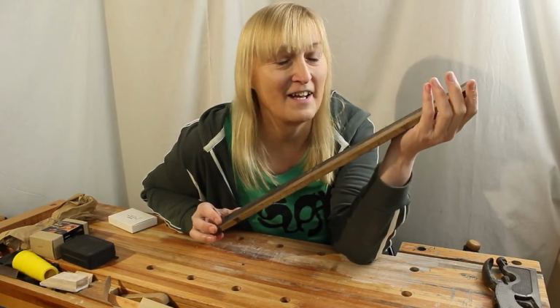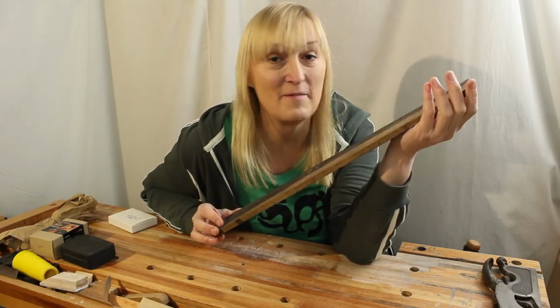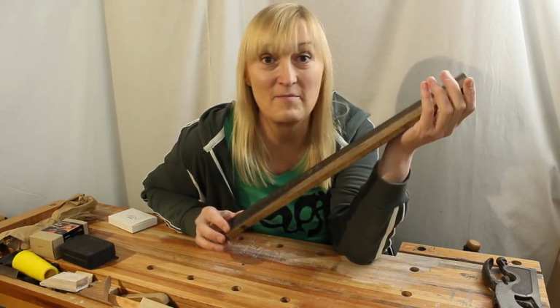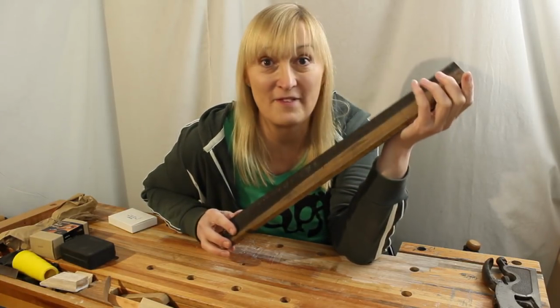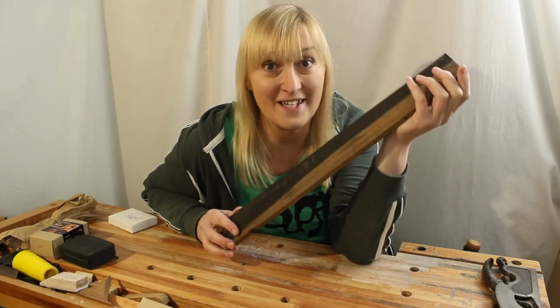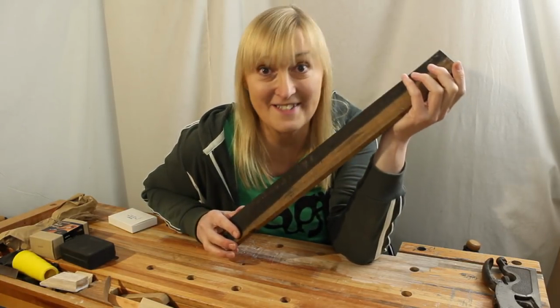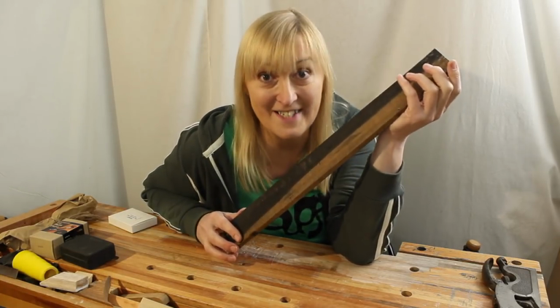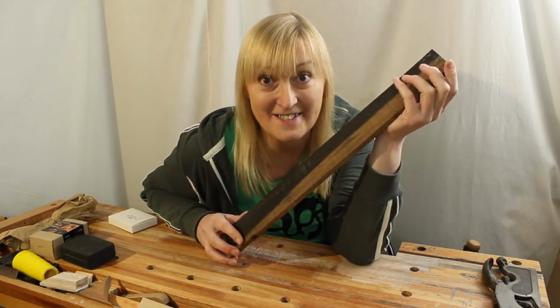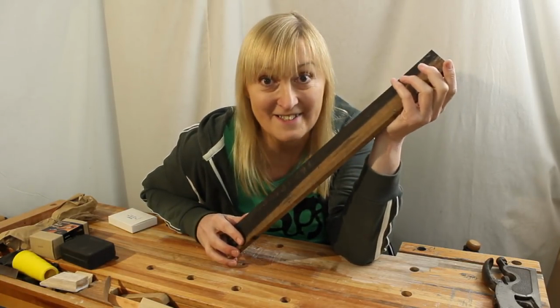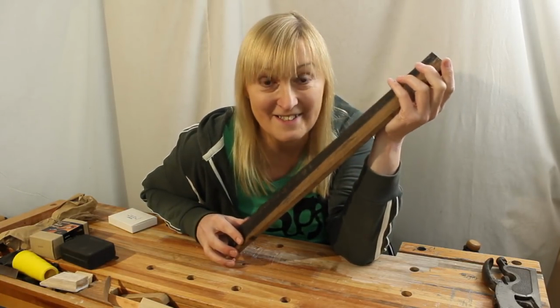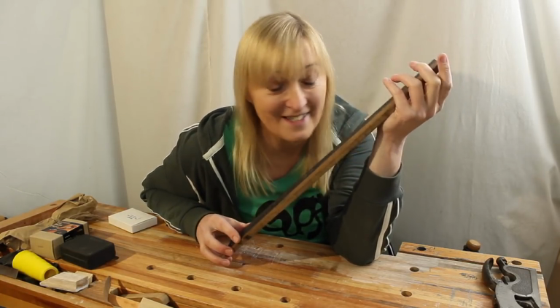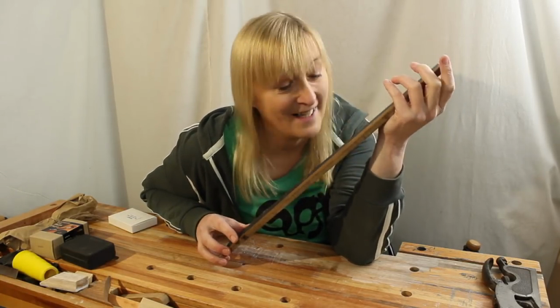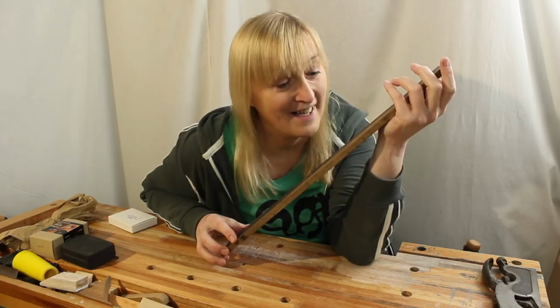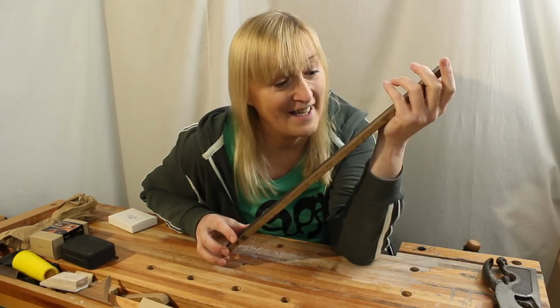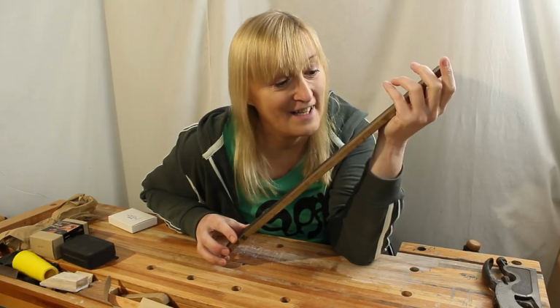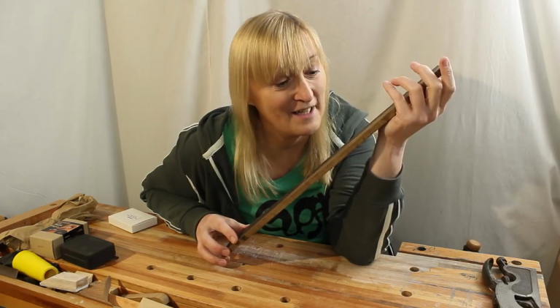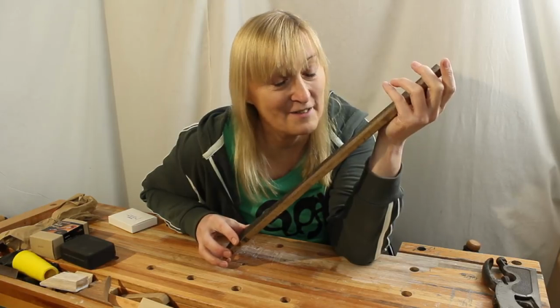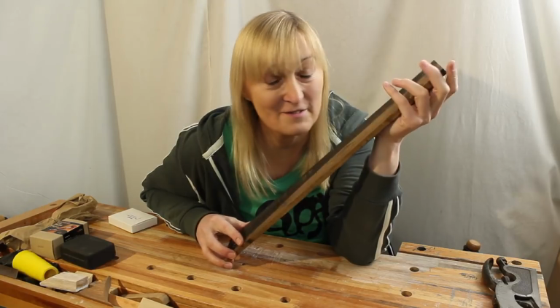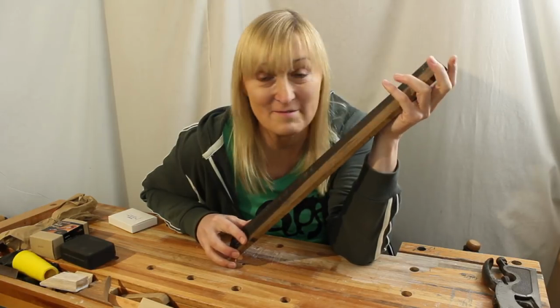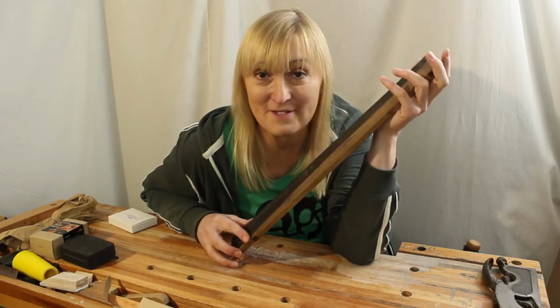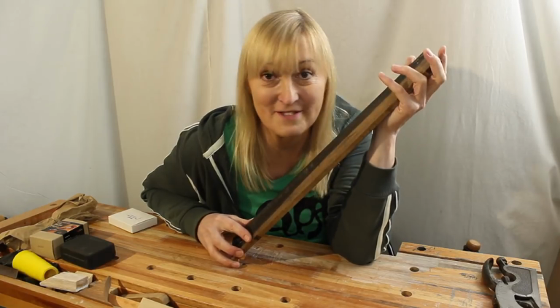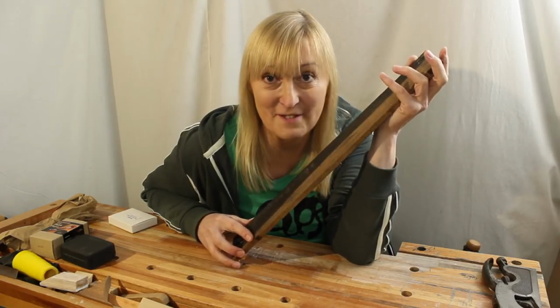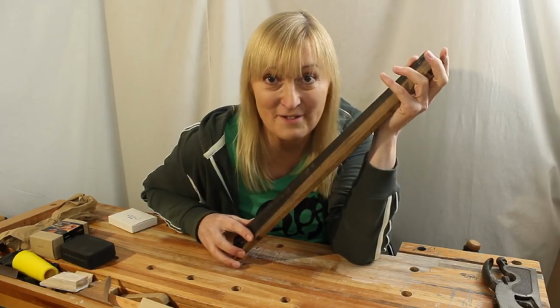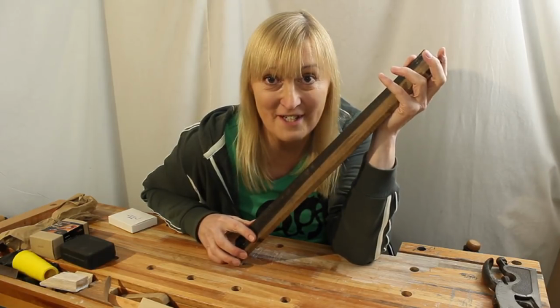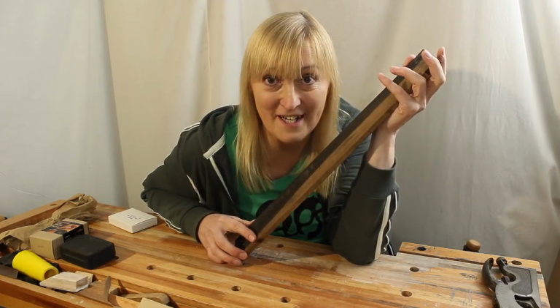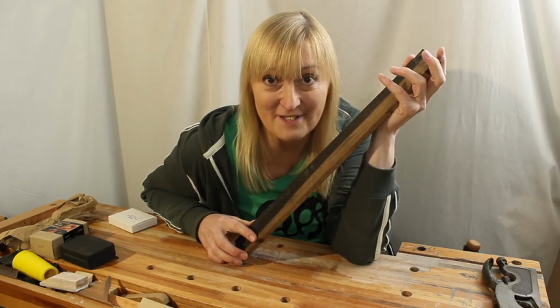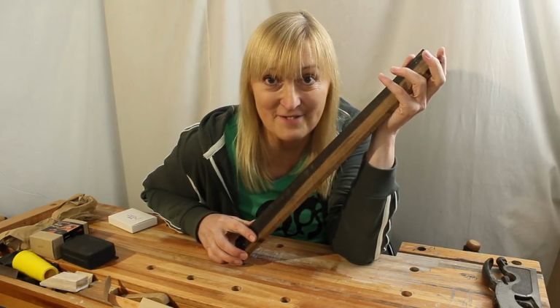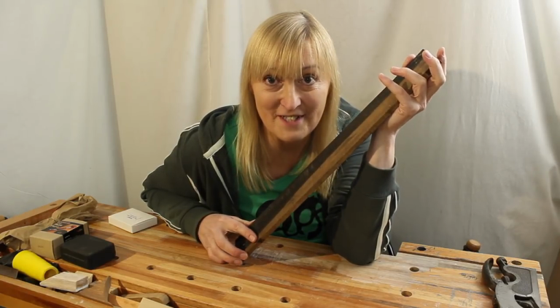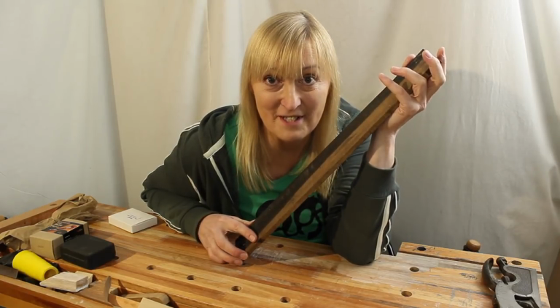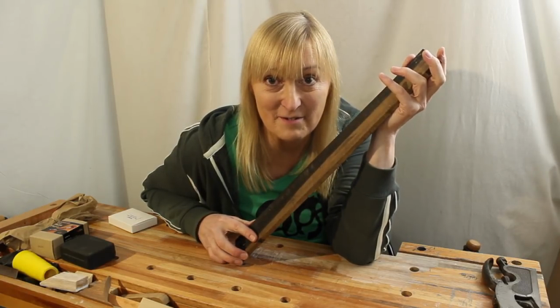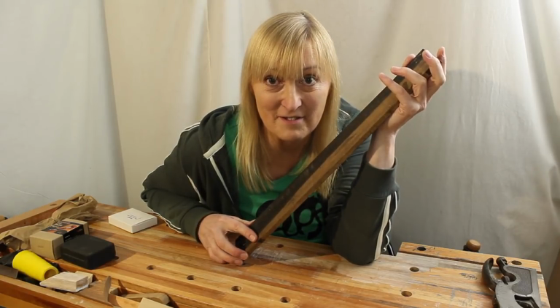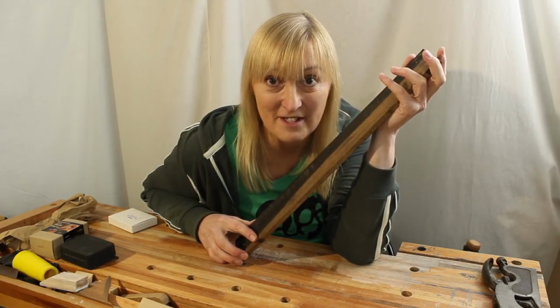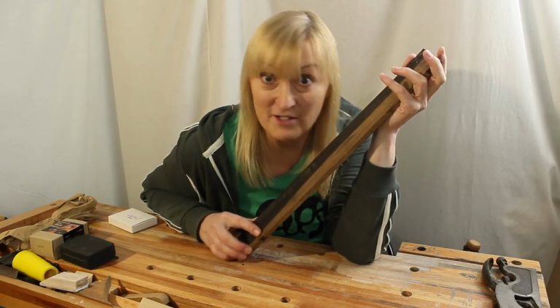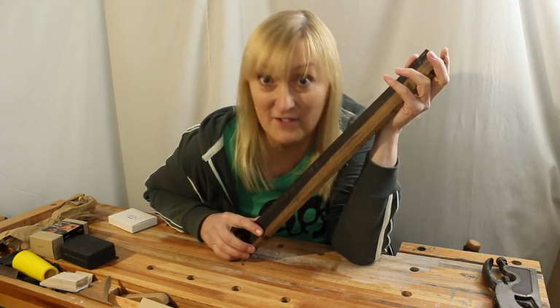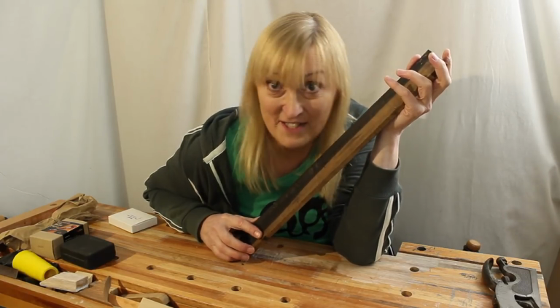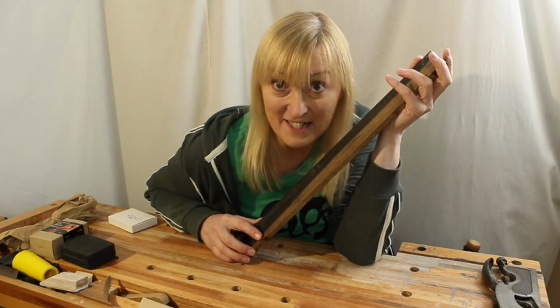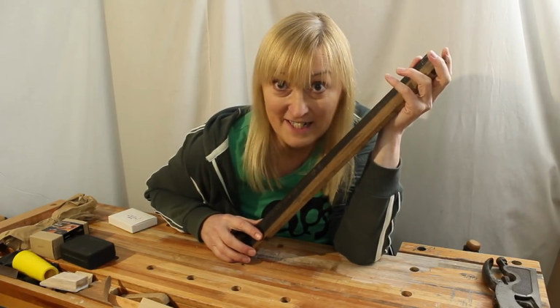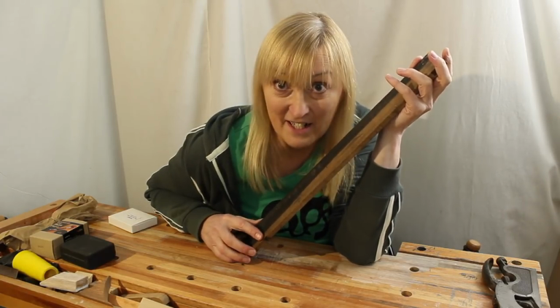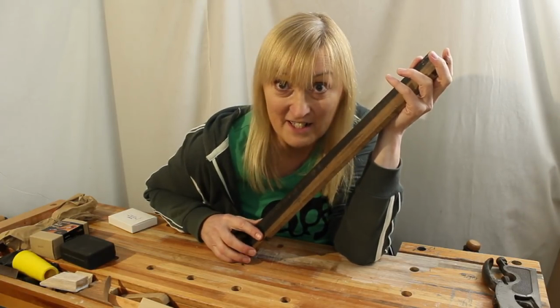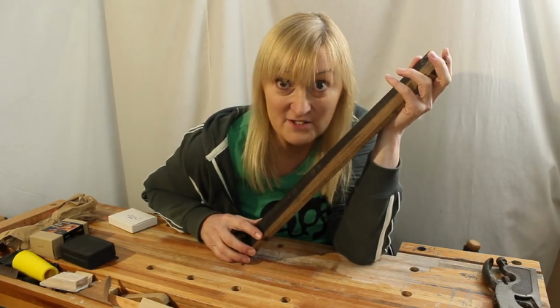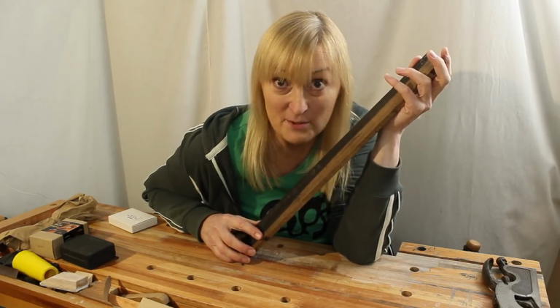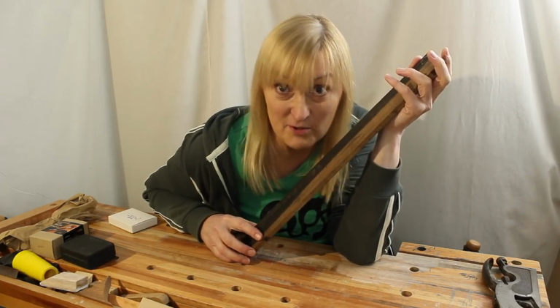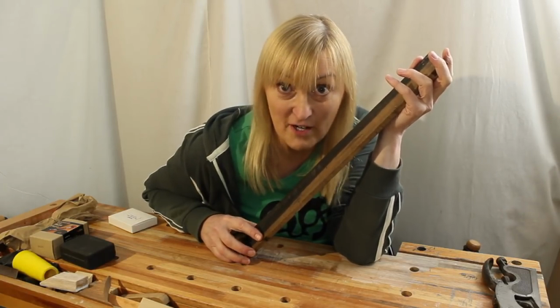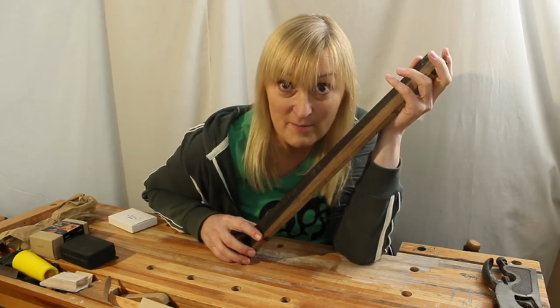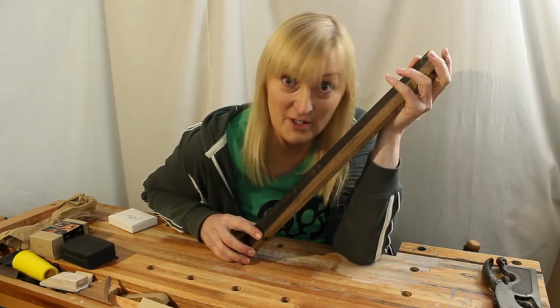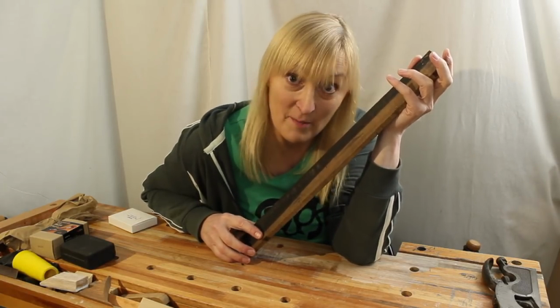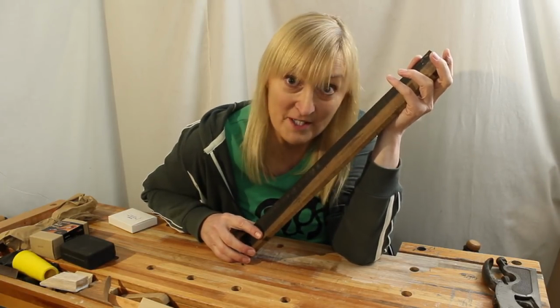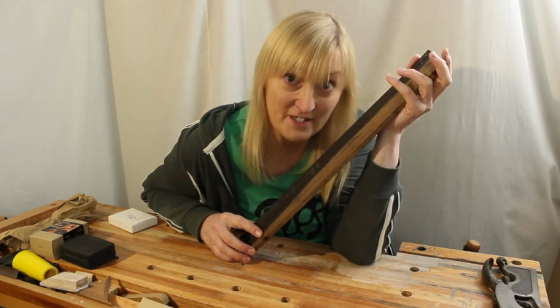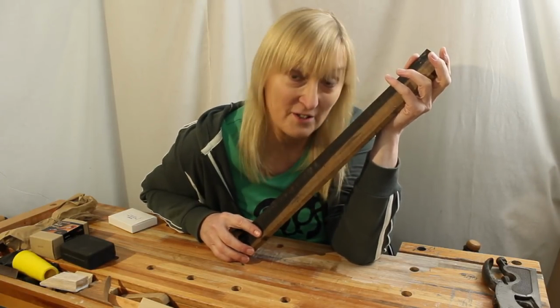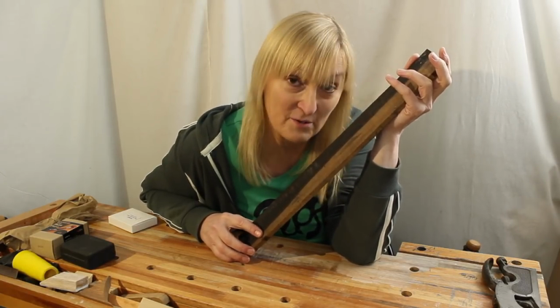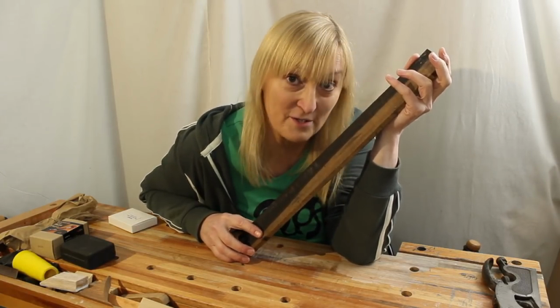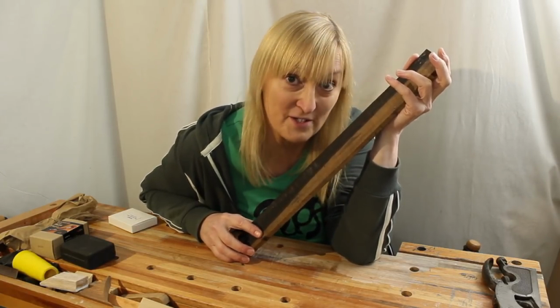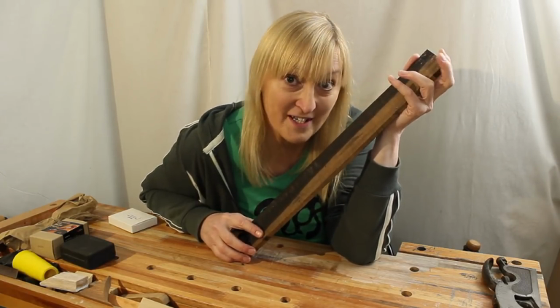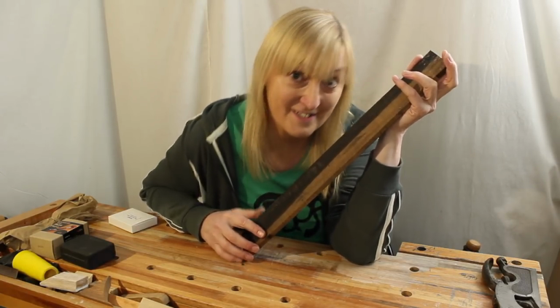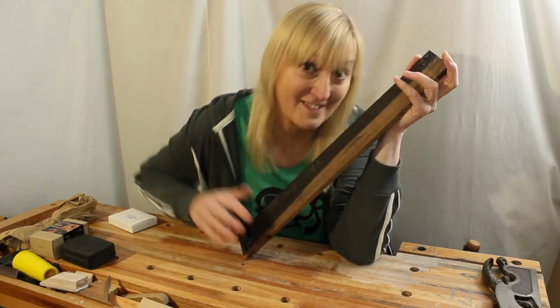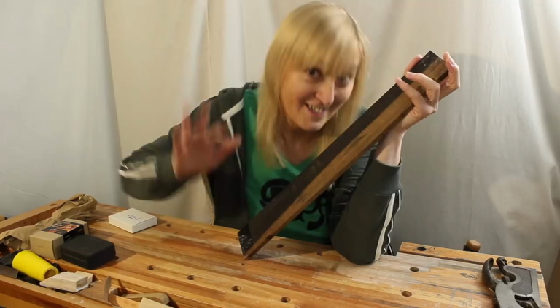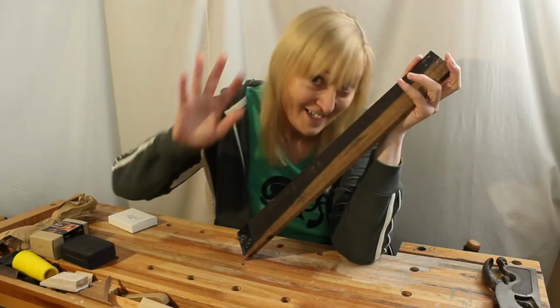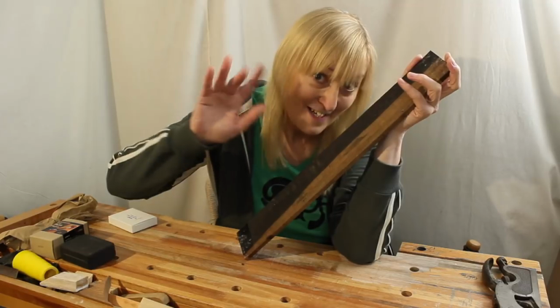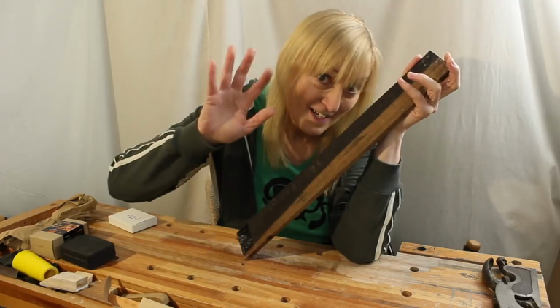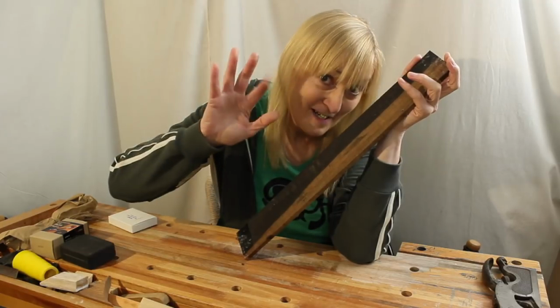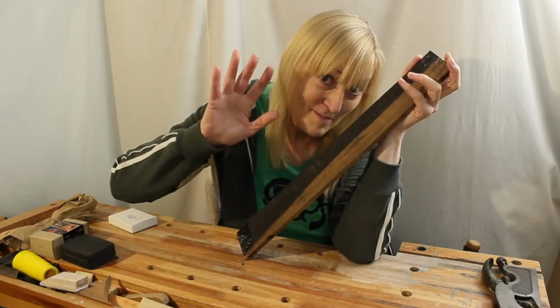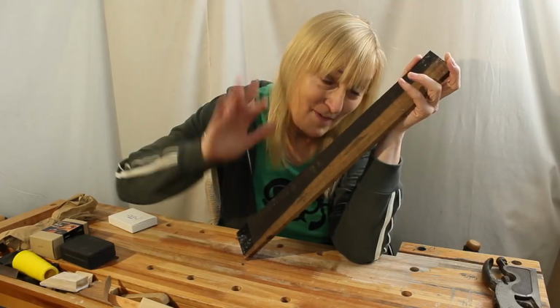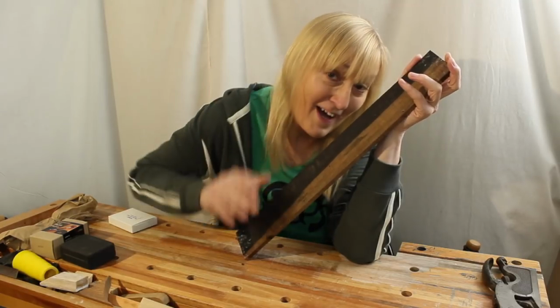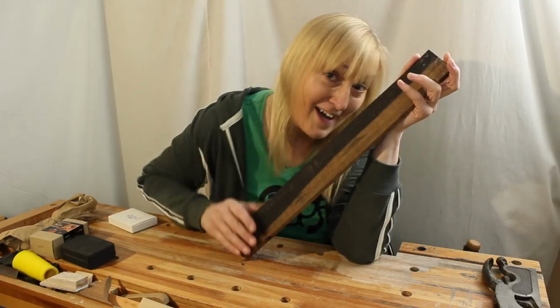That's it - we'll see you in the next video. Don't forget to click like, subscribe, comment, and all those things. Bye!